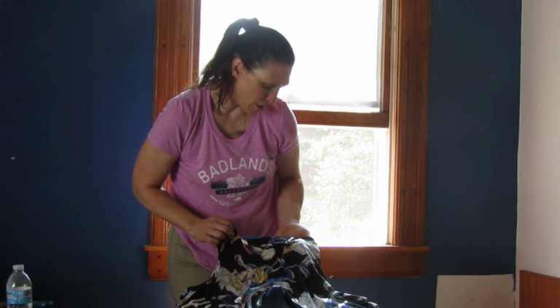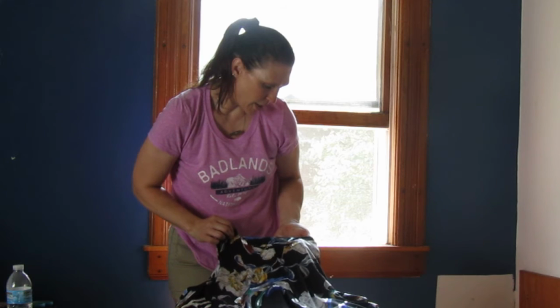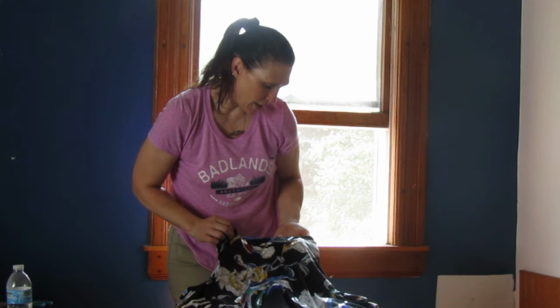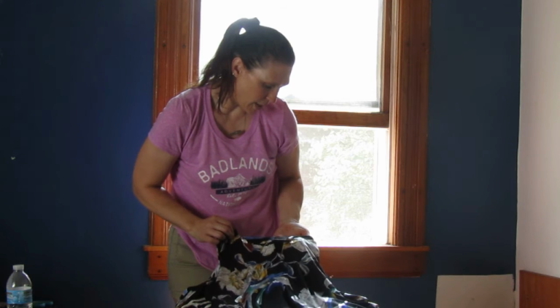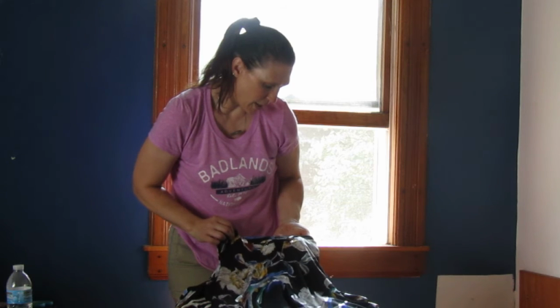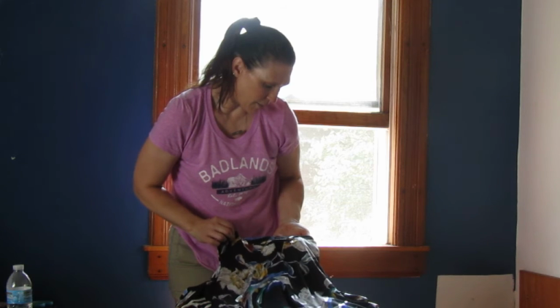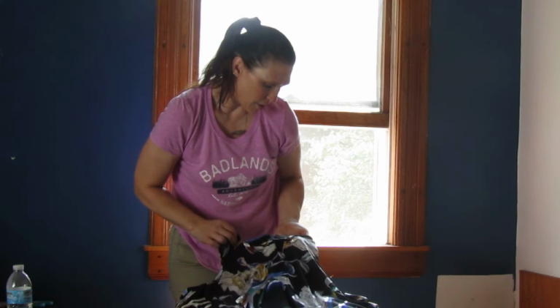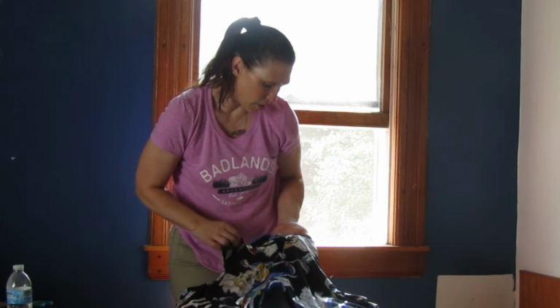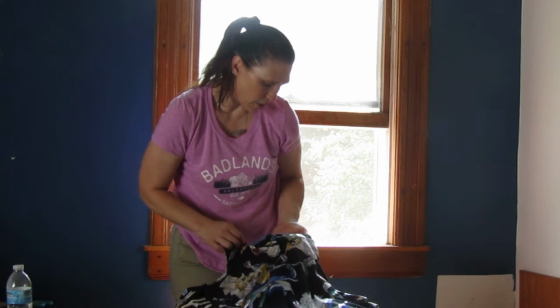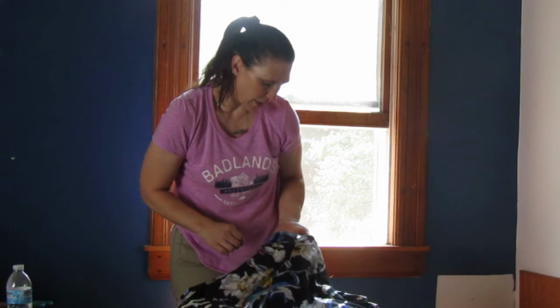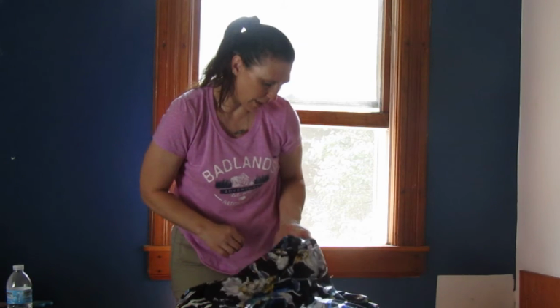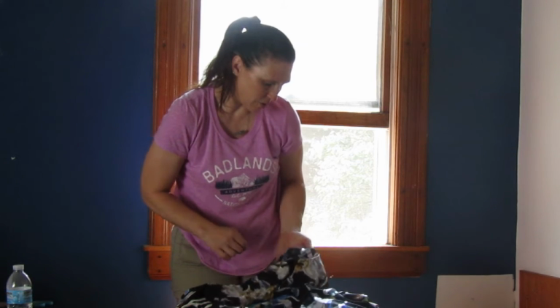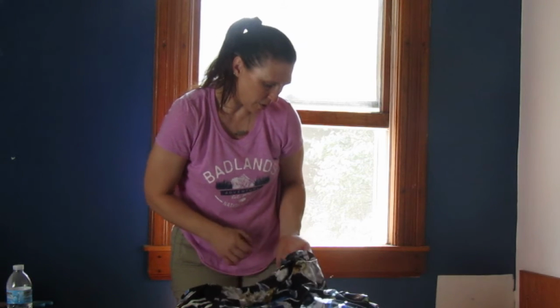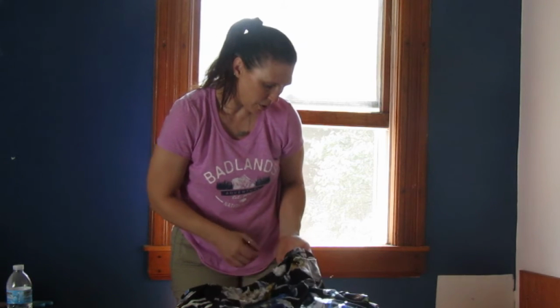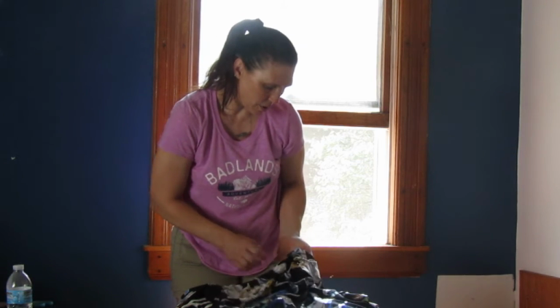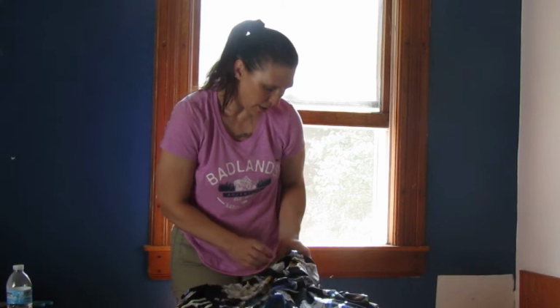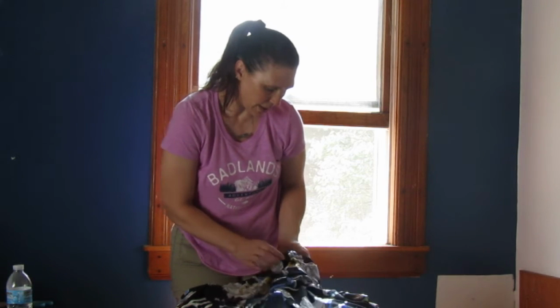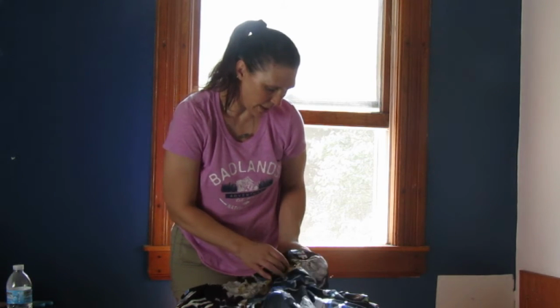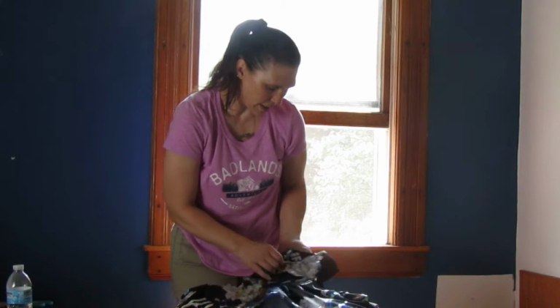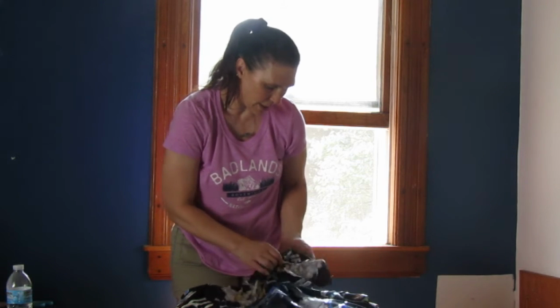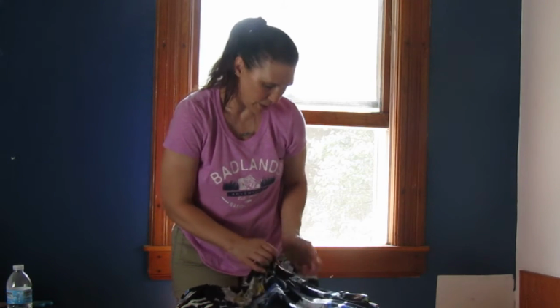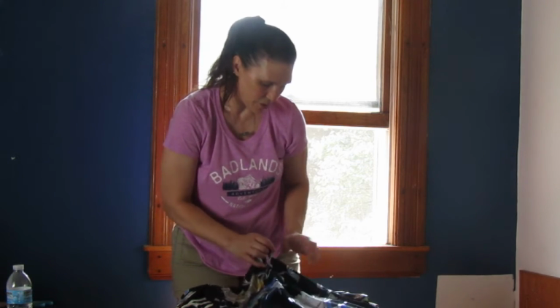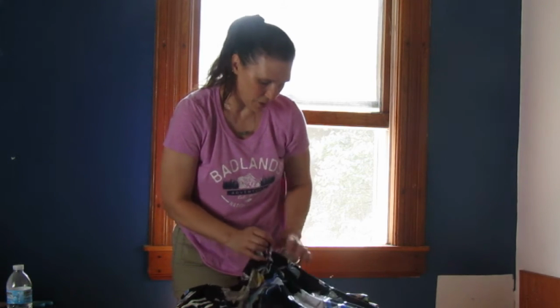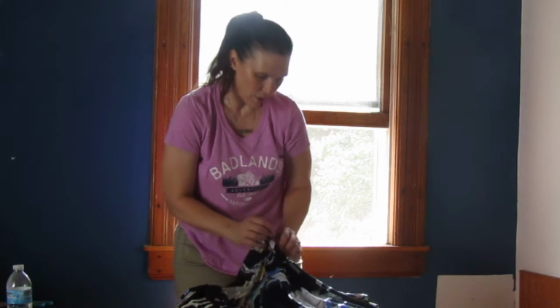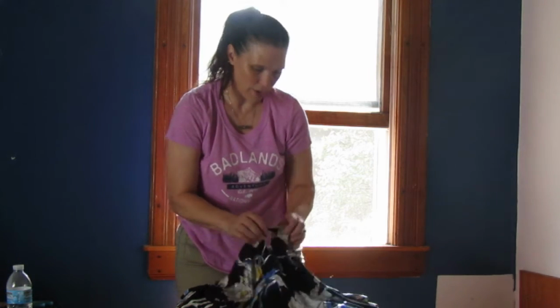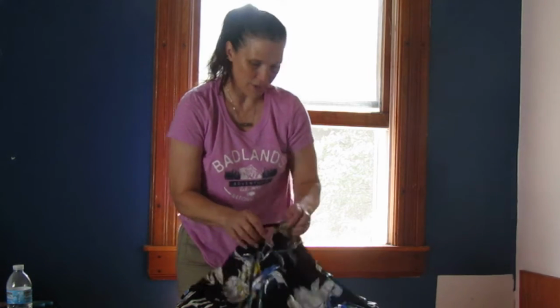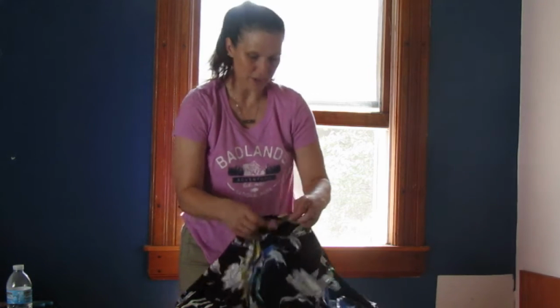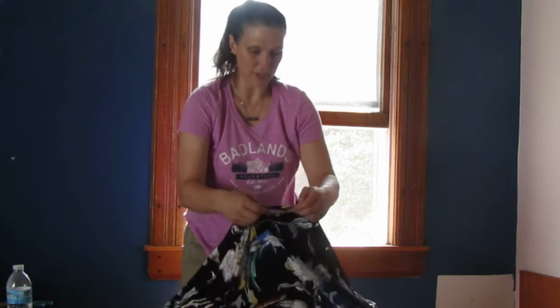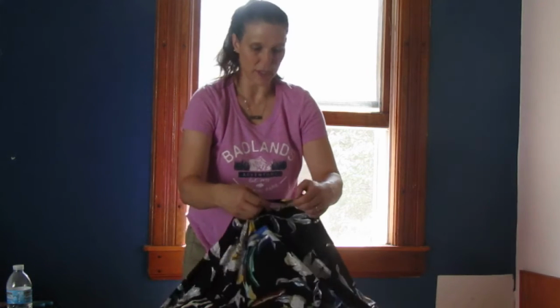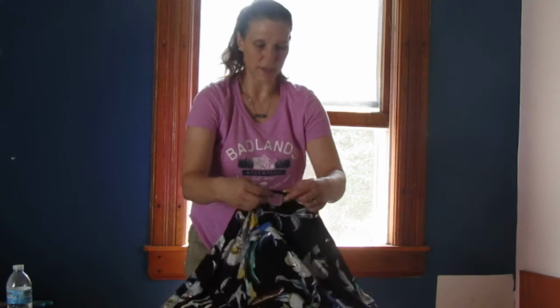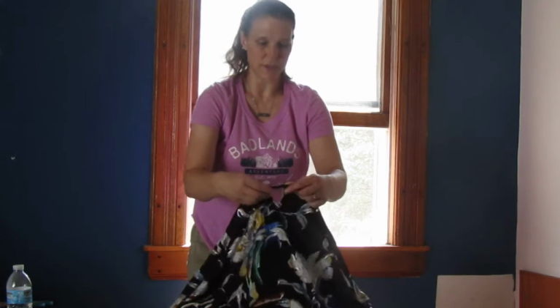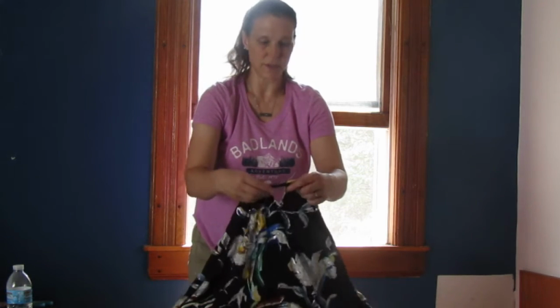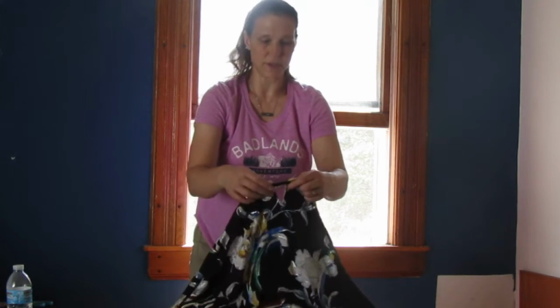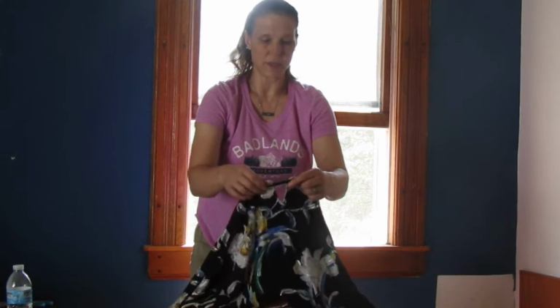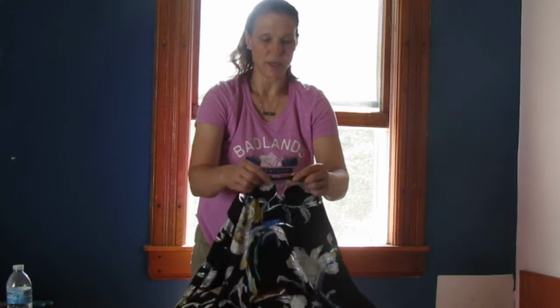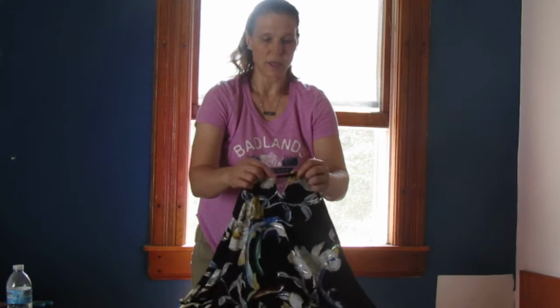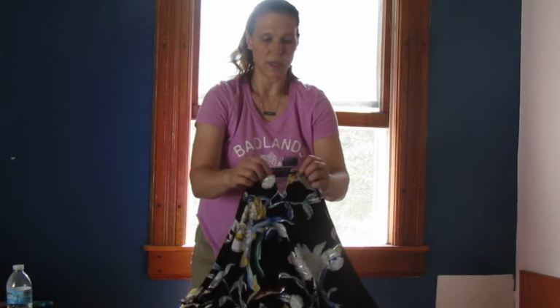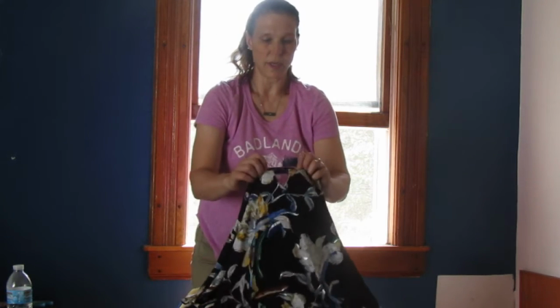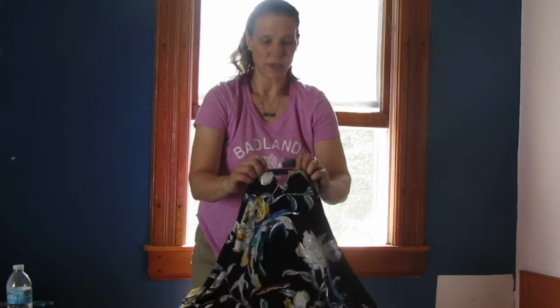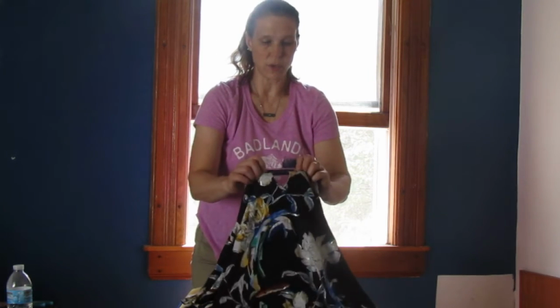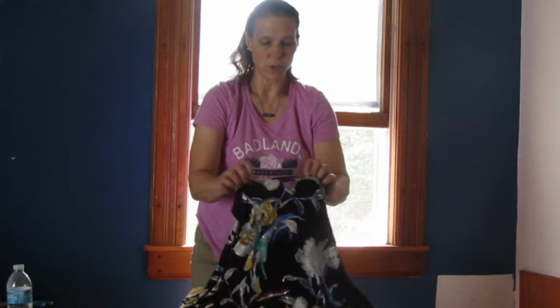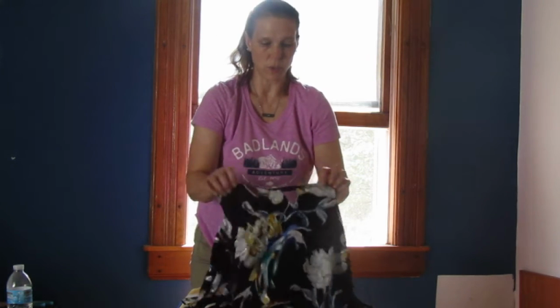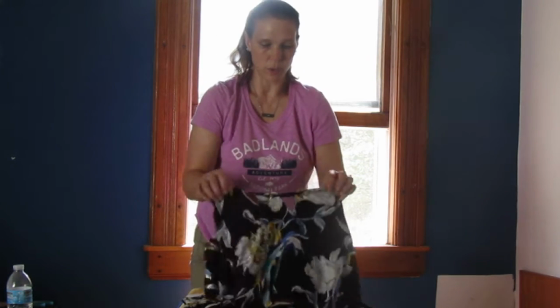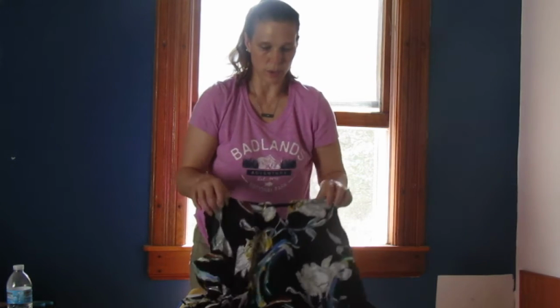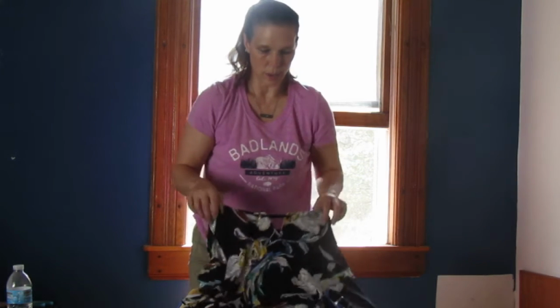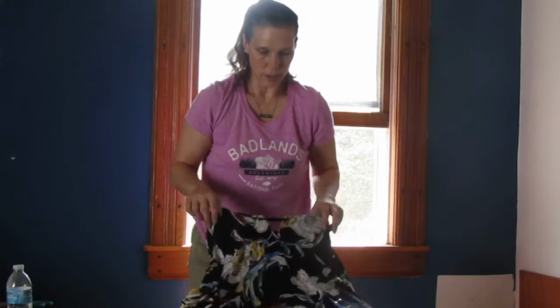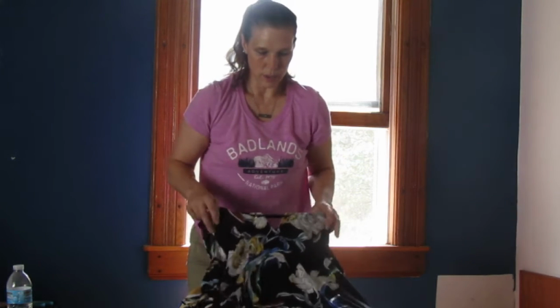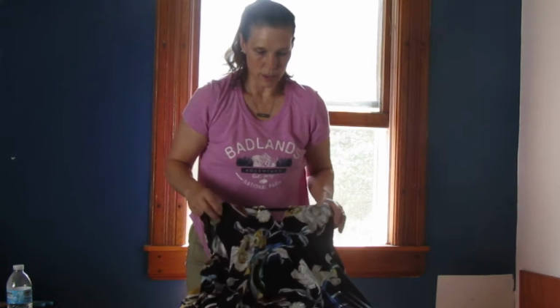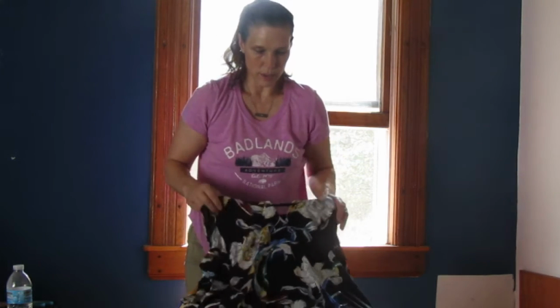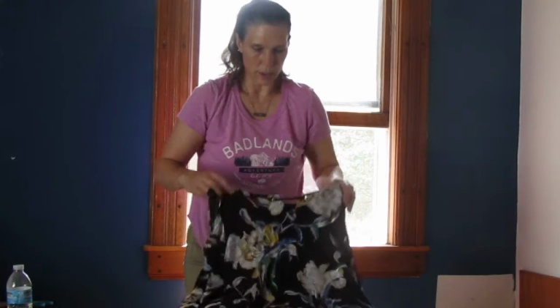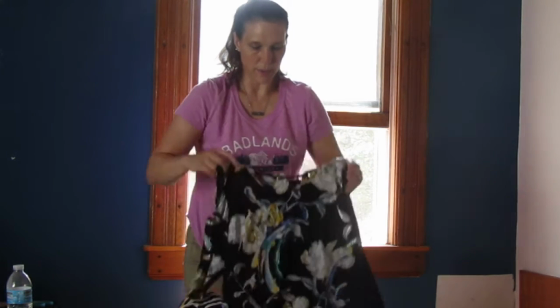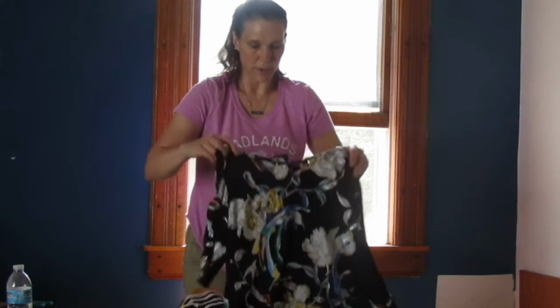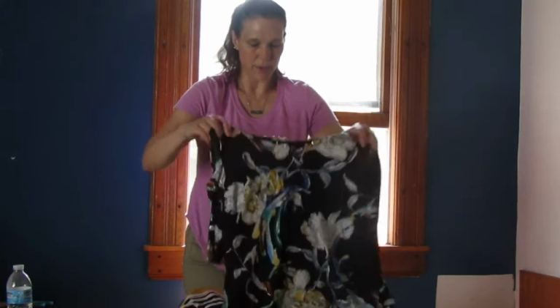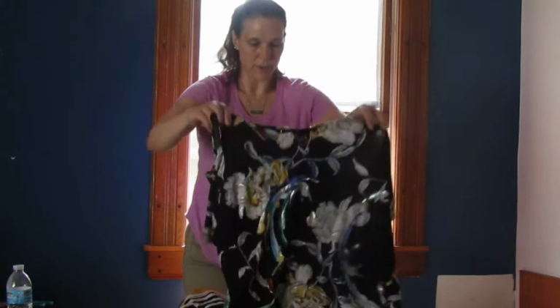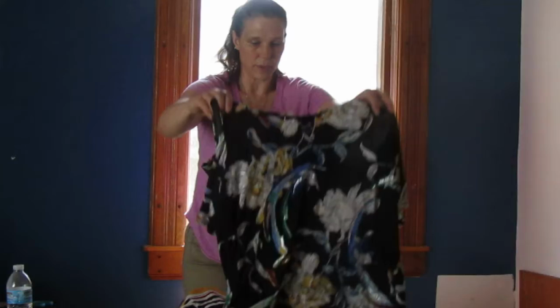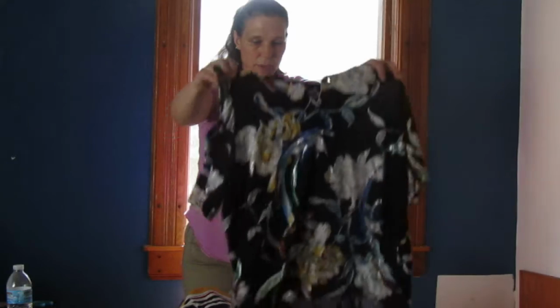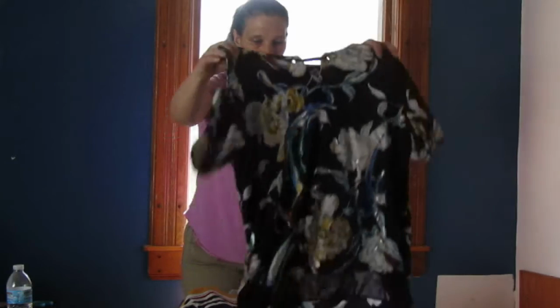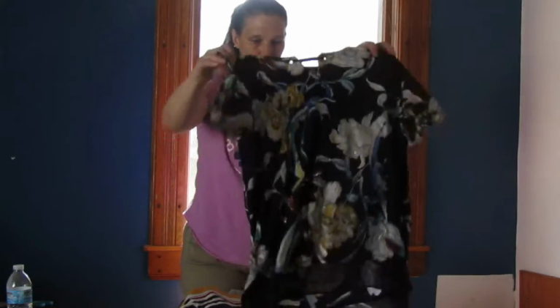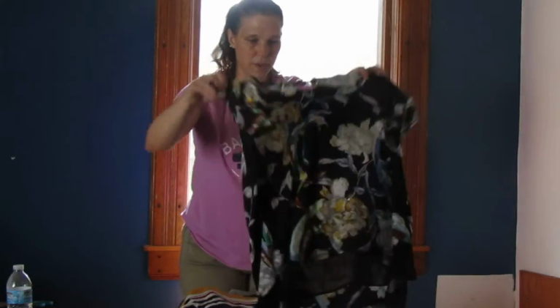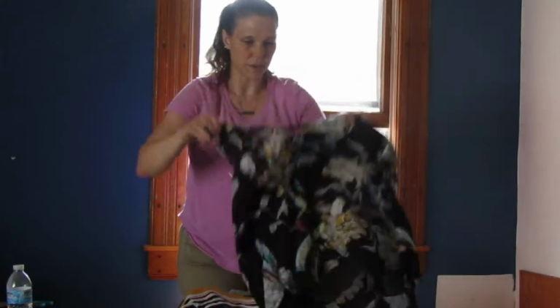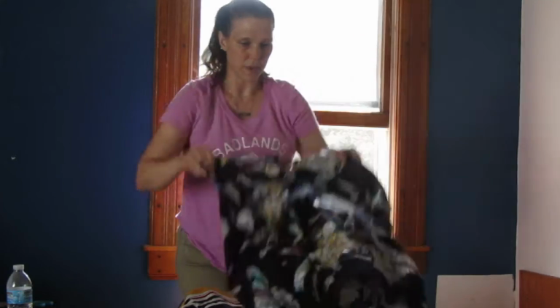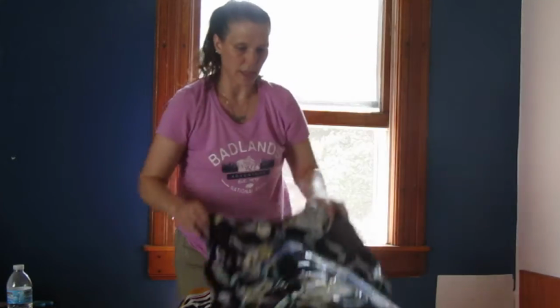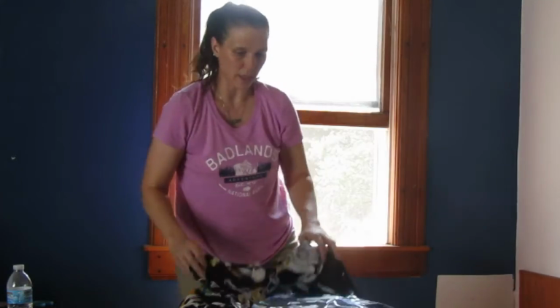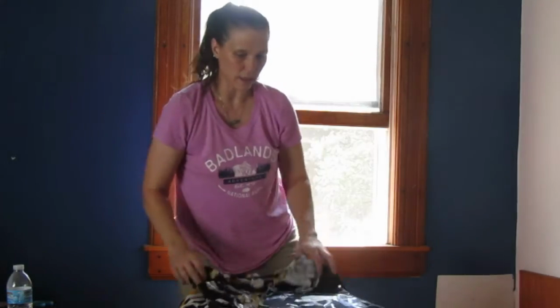JM Collection again, an extra large — it's got this kind of cool top part to it.